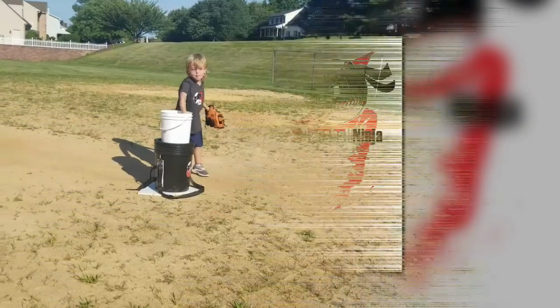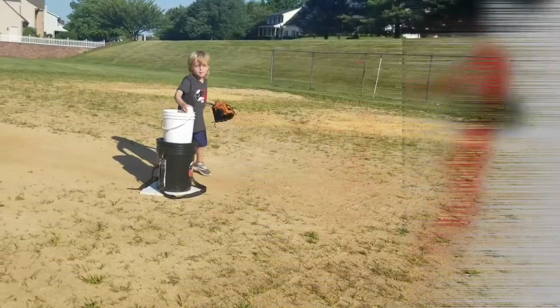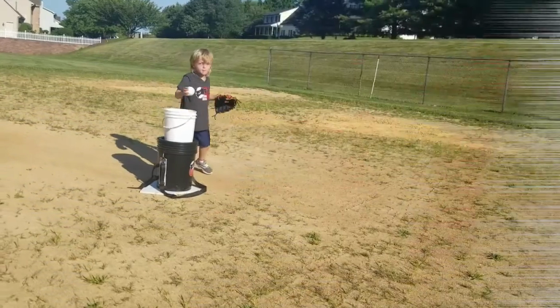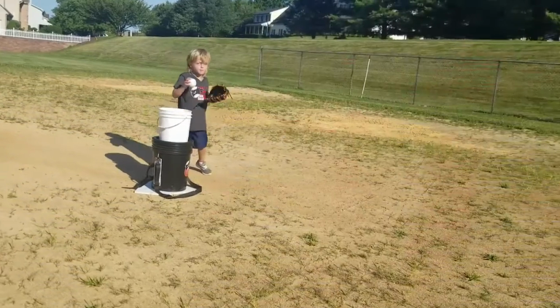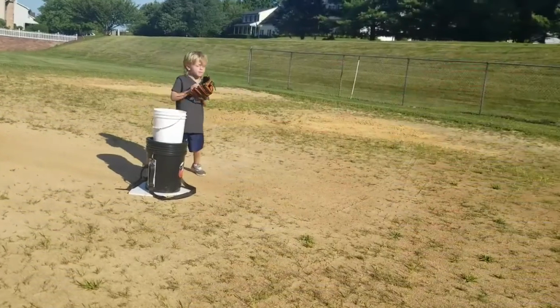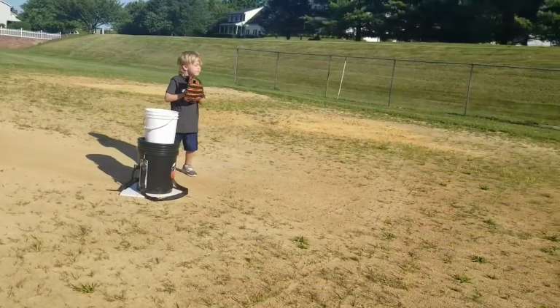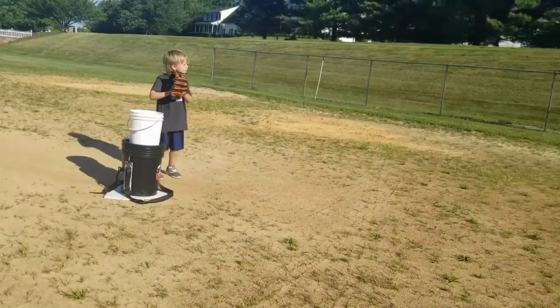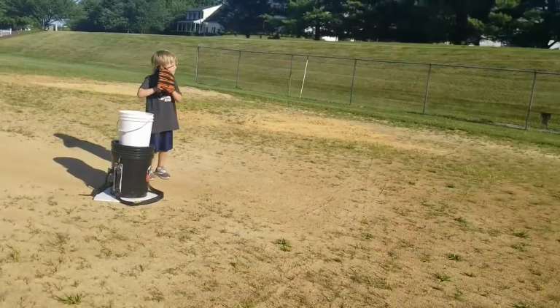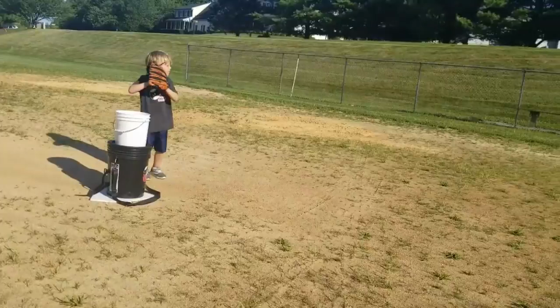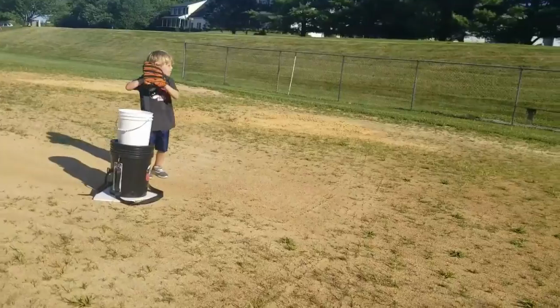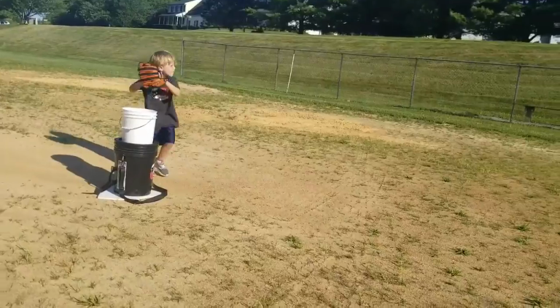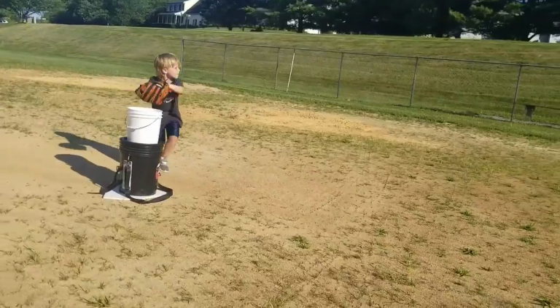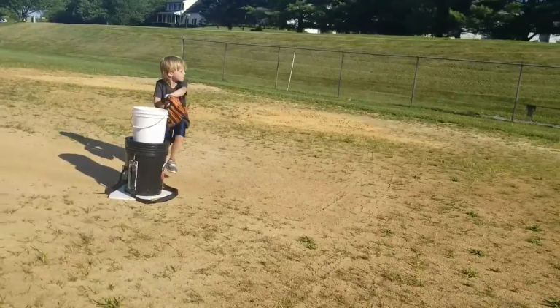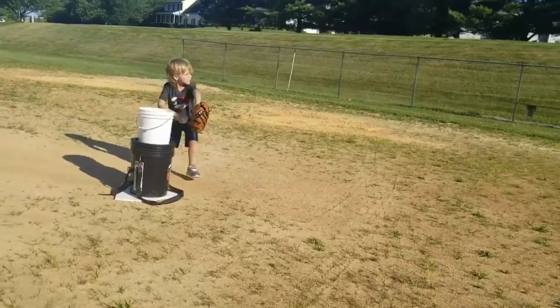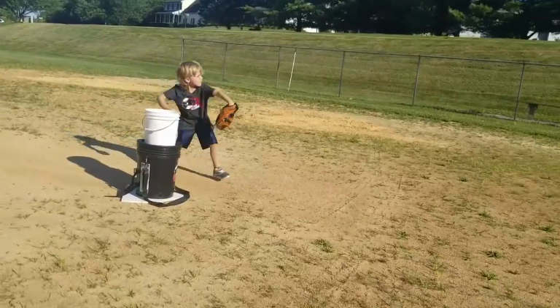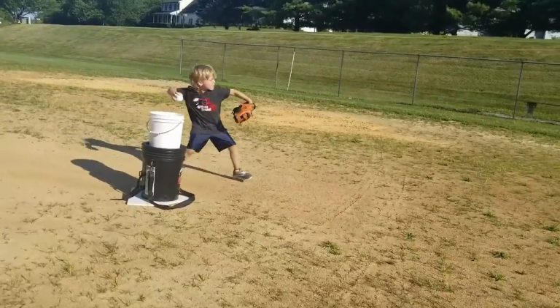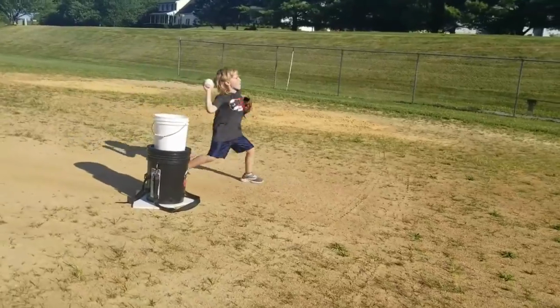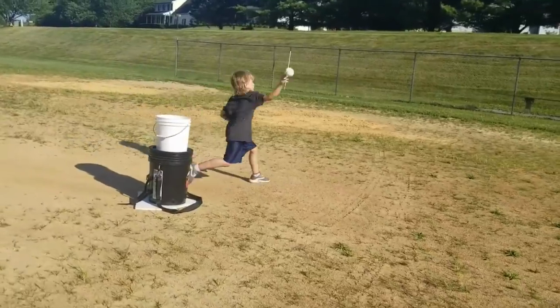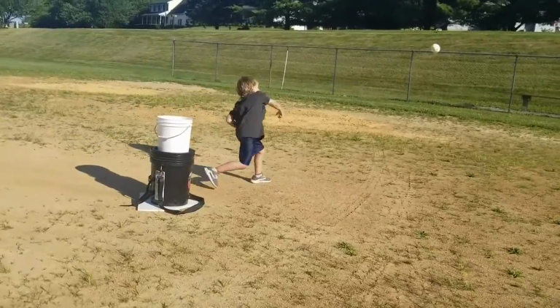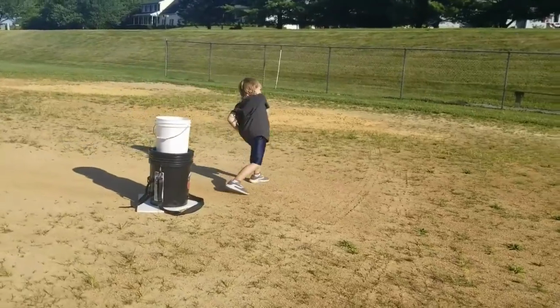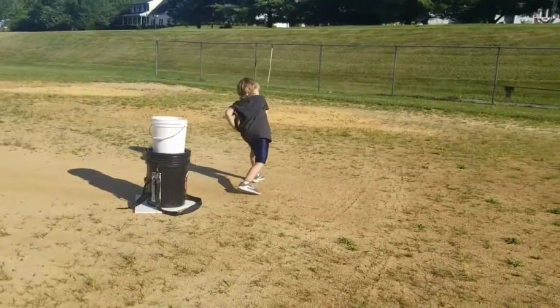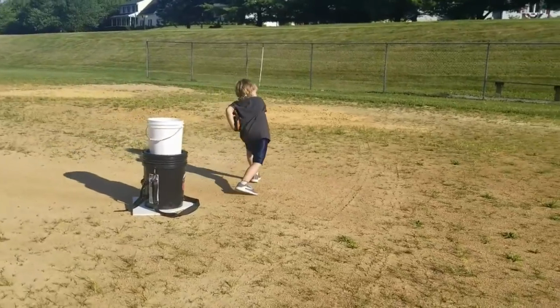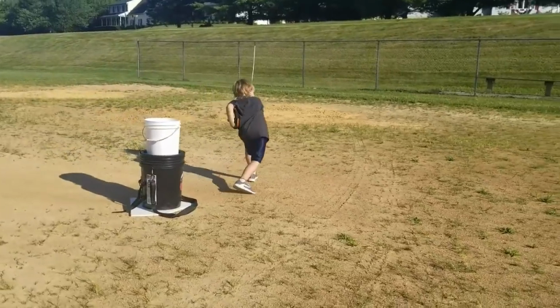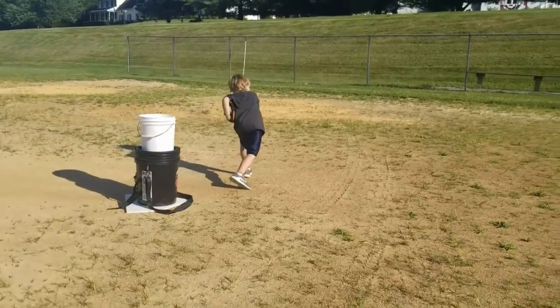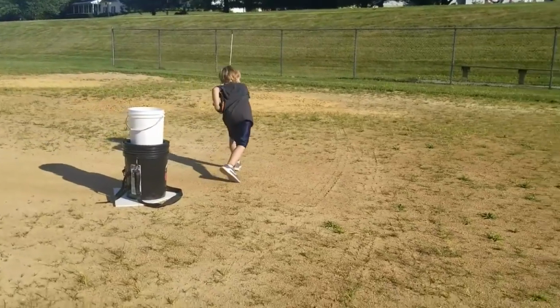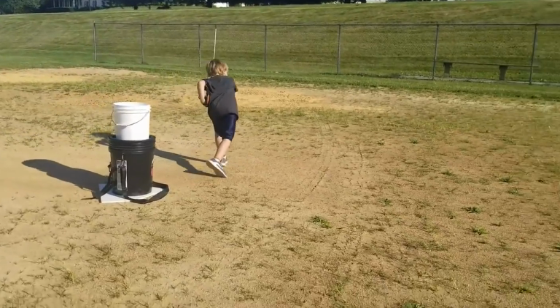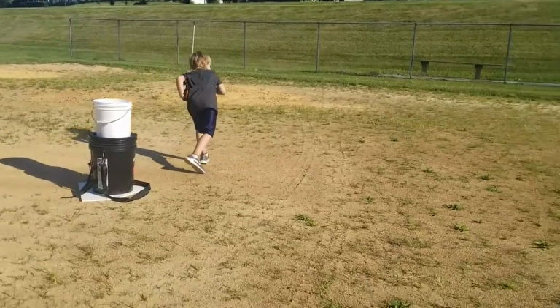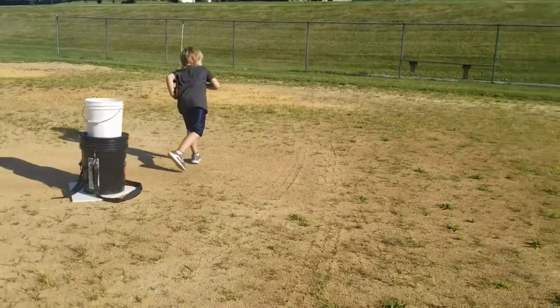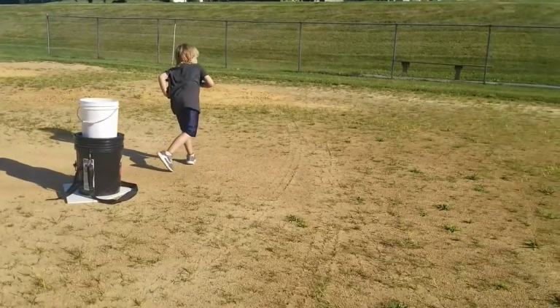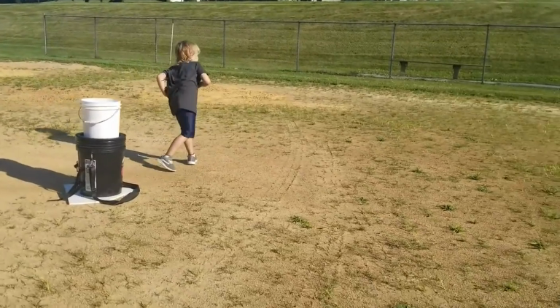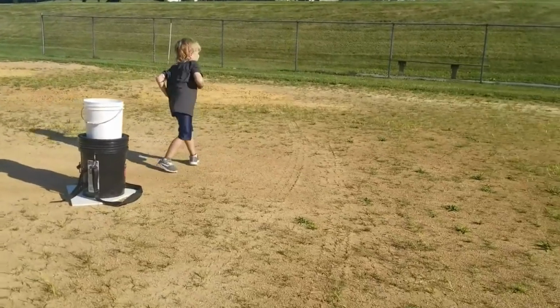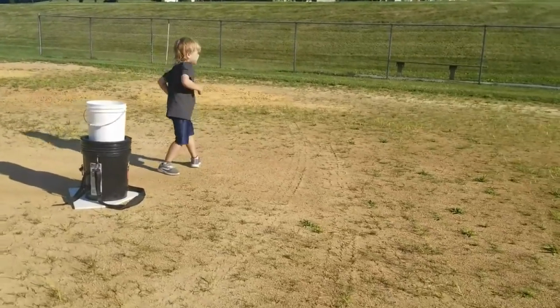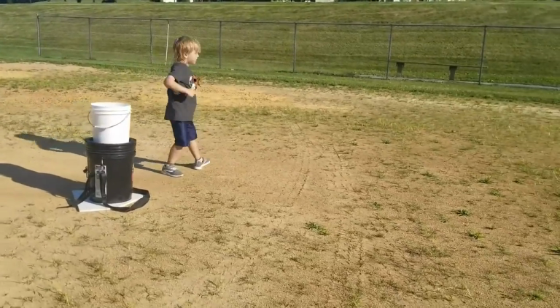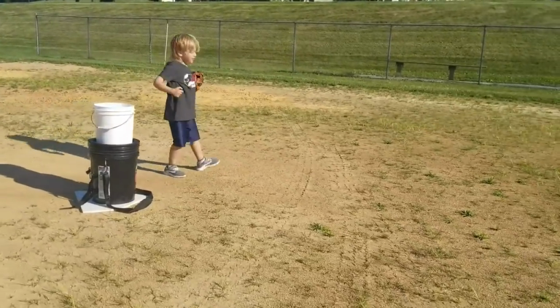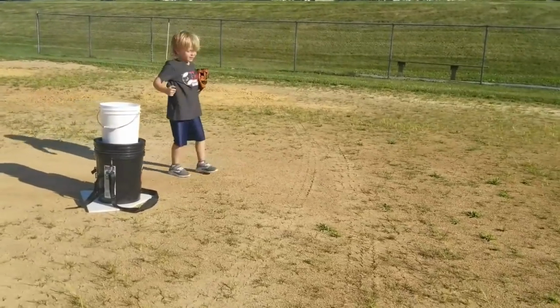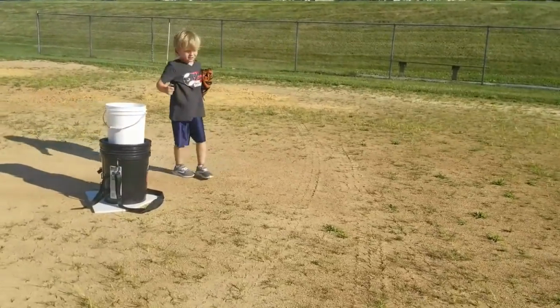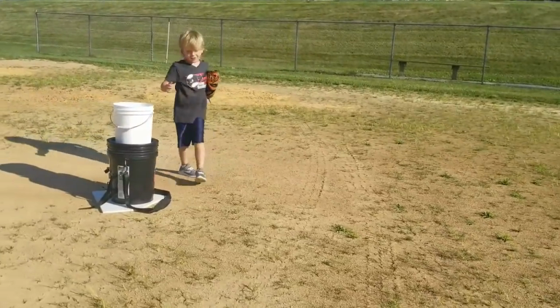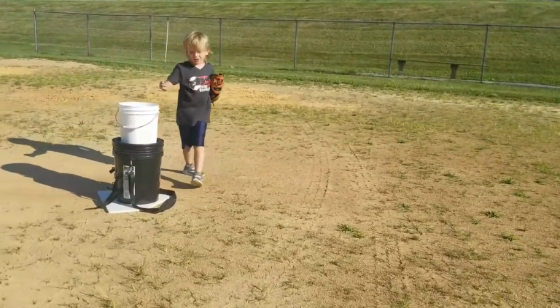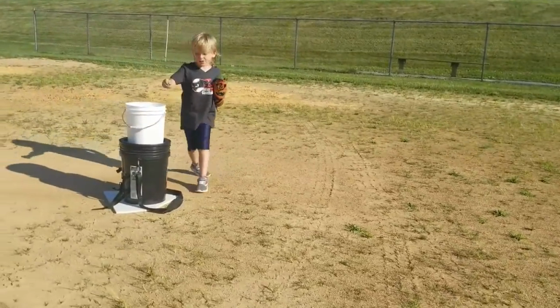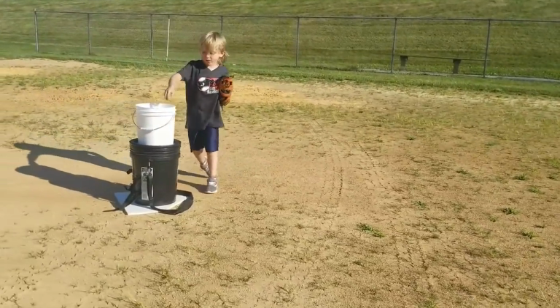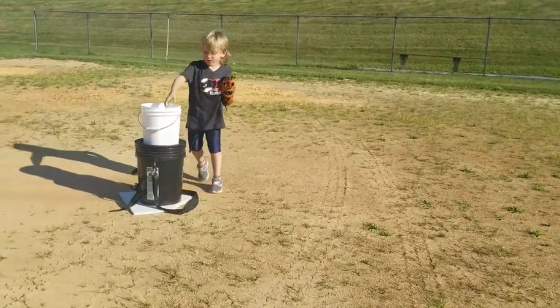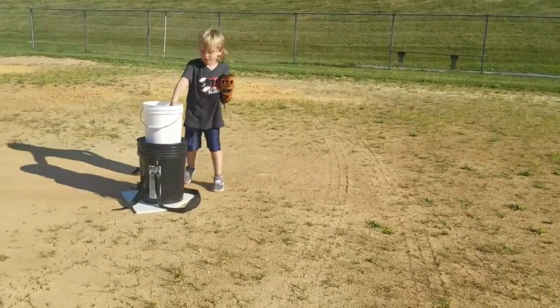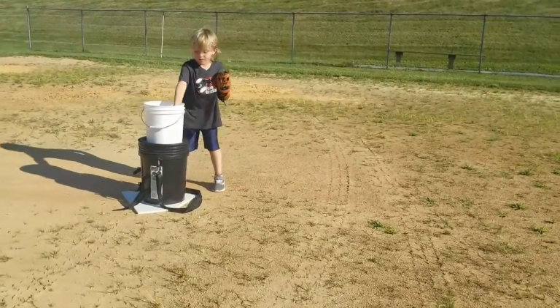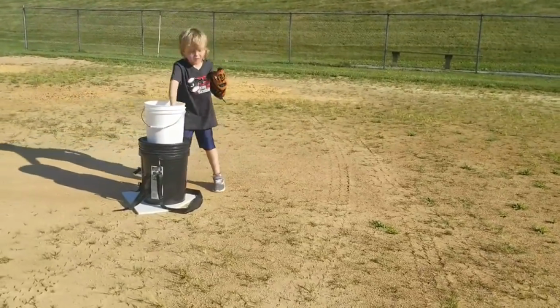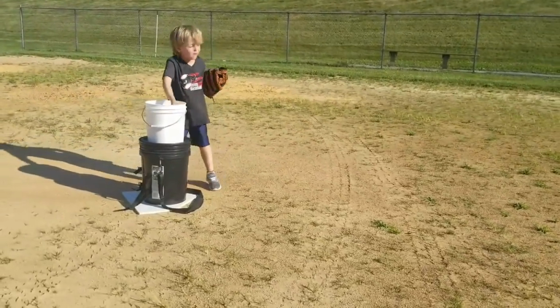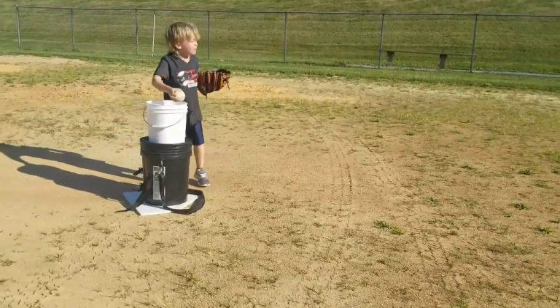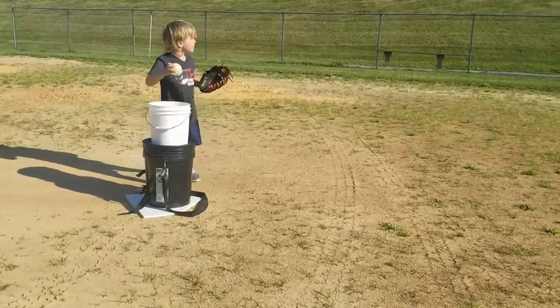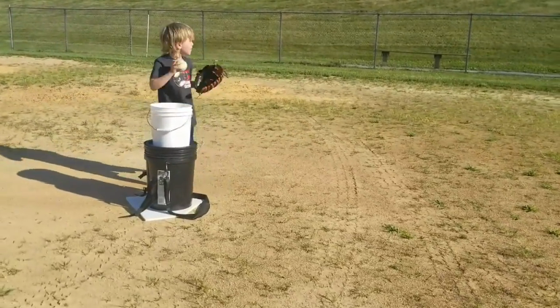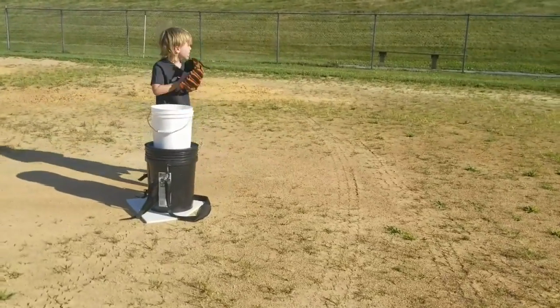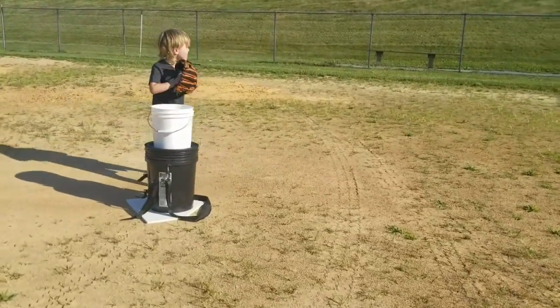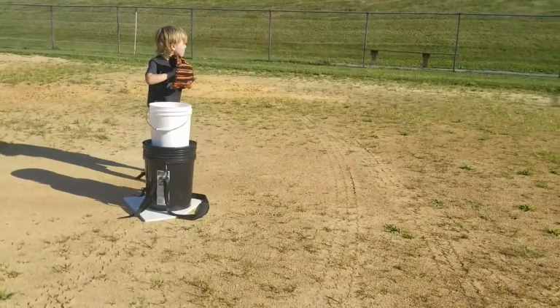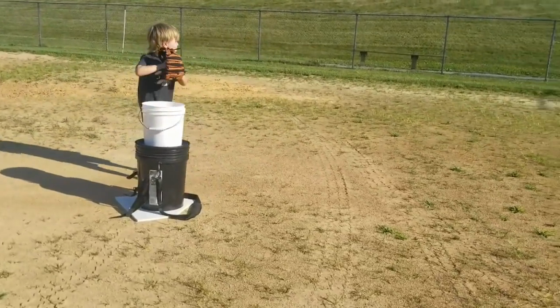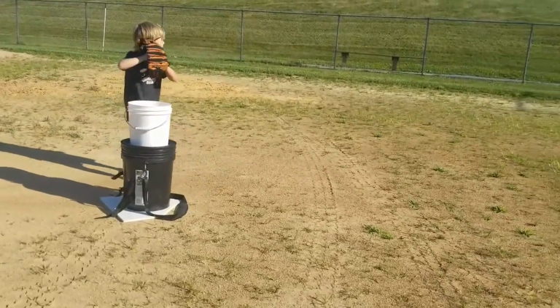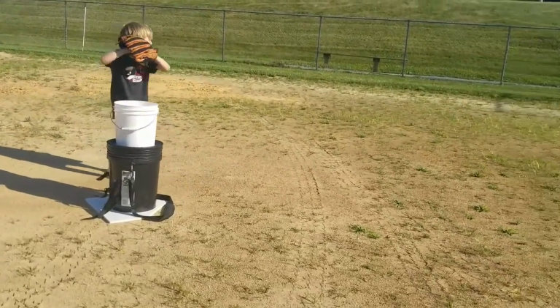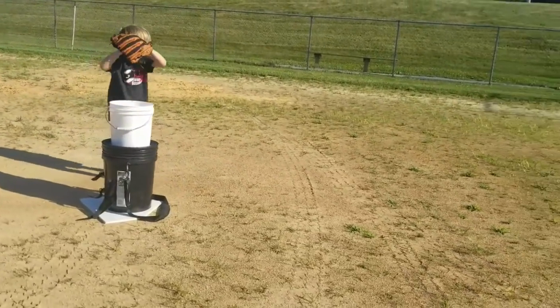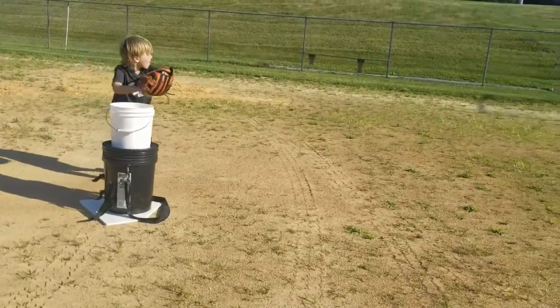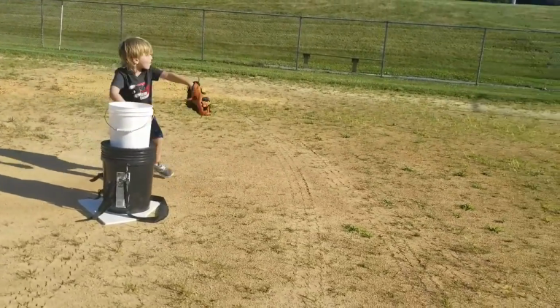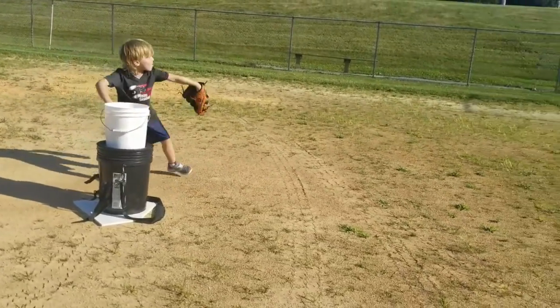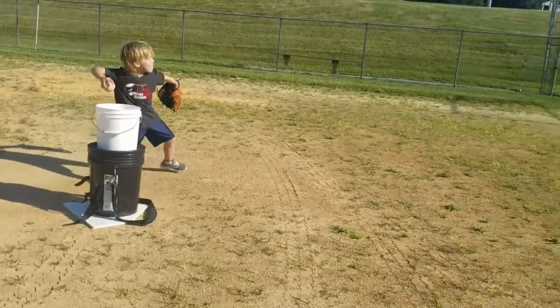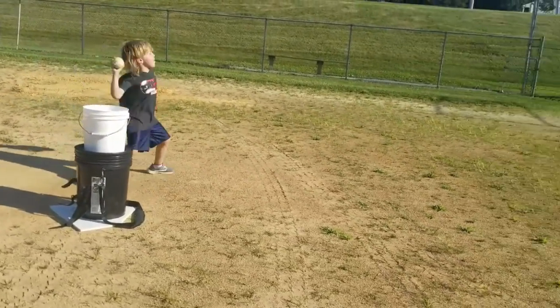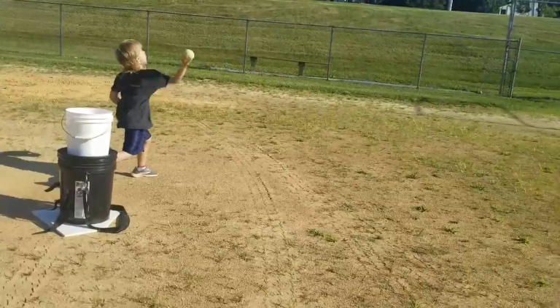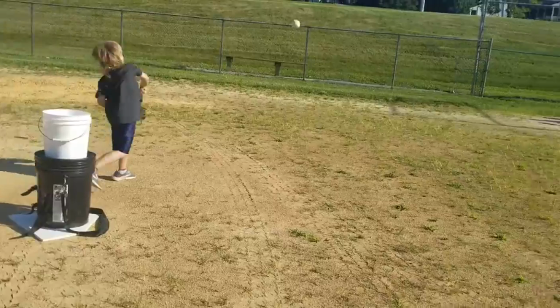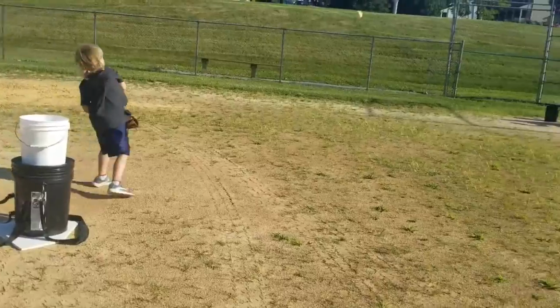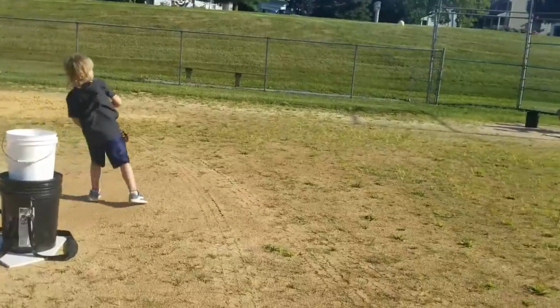The youth pitching caddy is the only youth pitching caddy on the market. This allows the players to reach easily and grab the balls and throw.